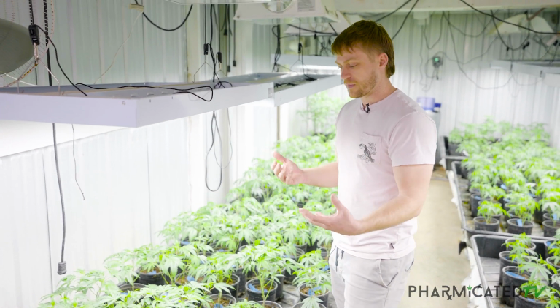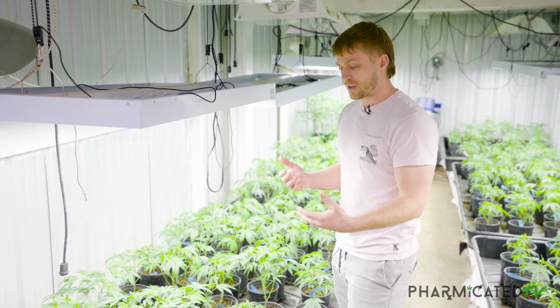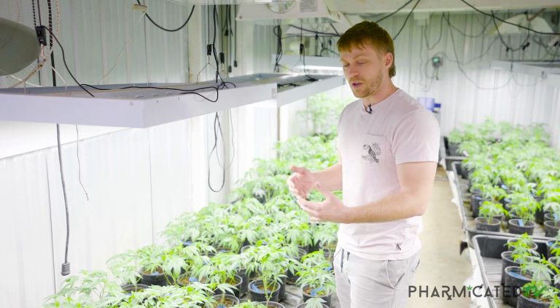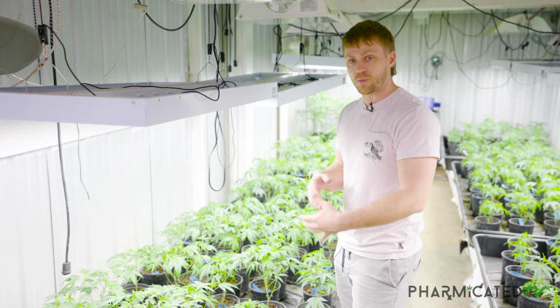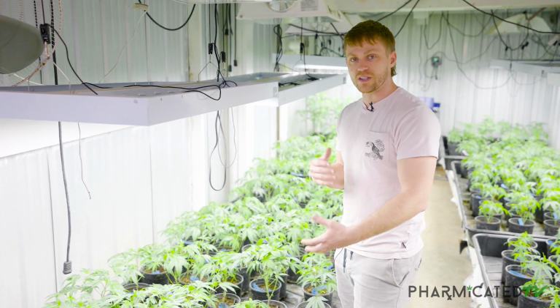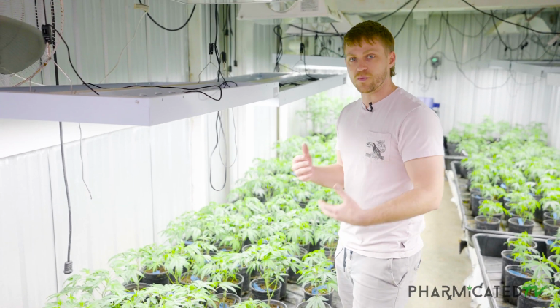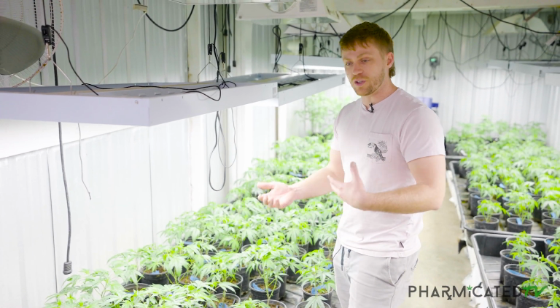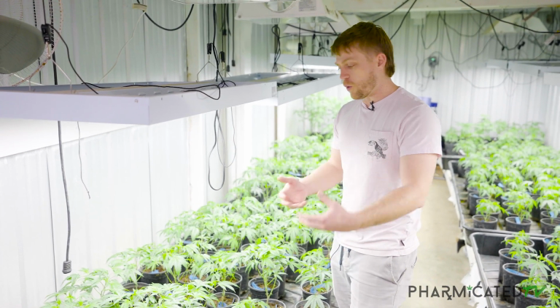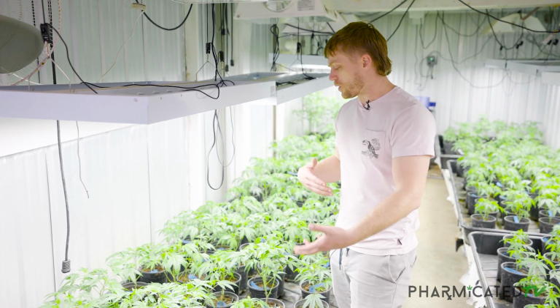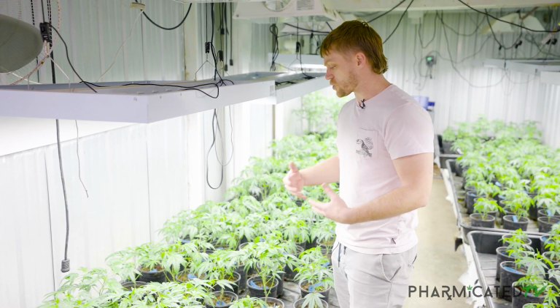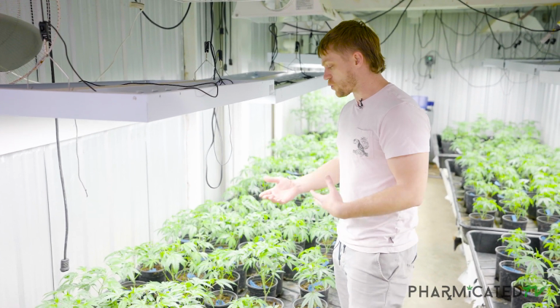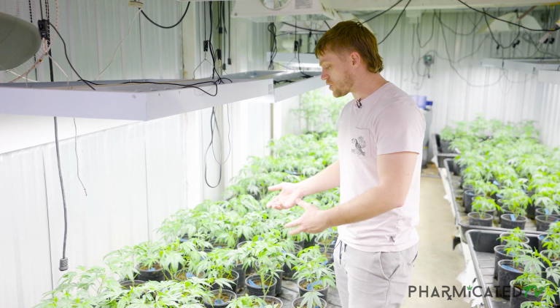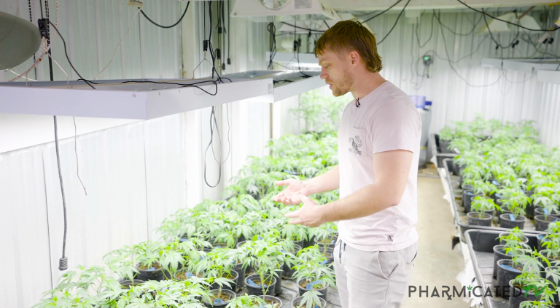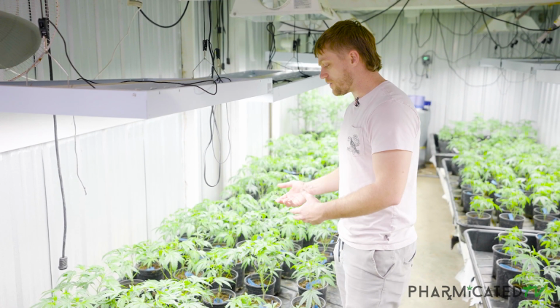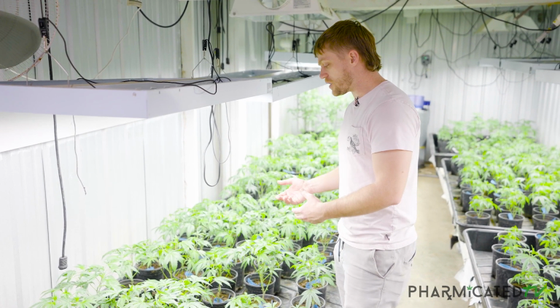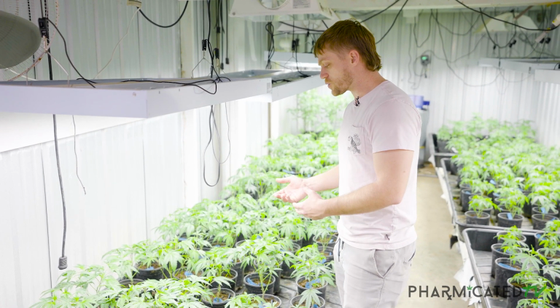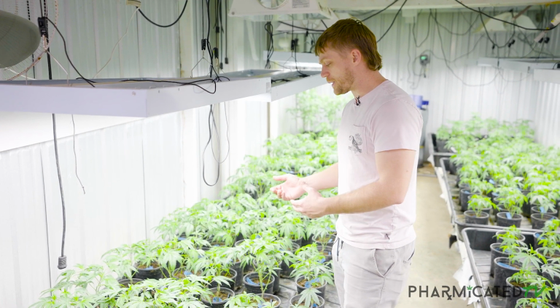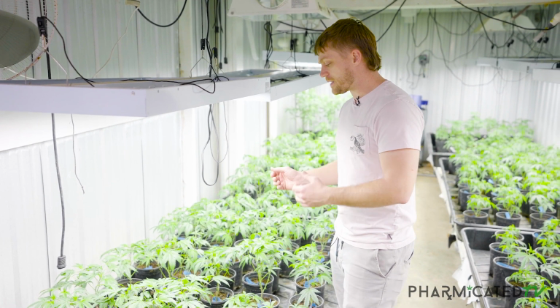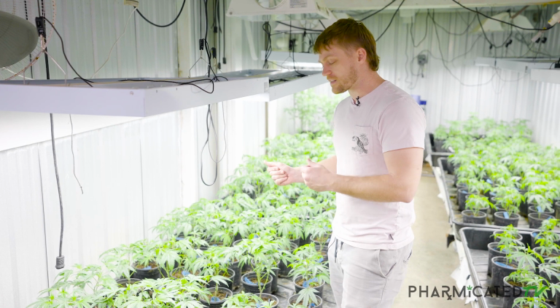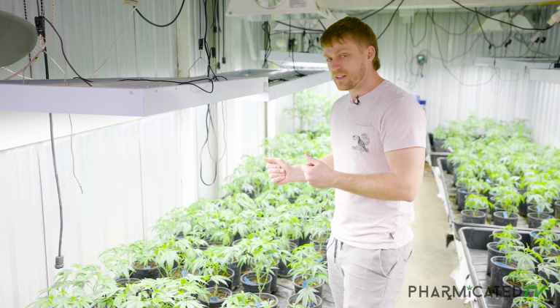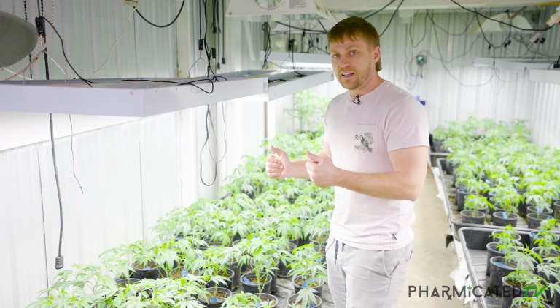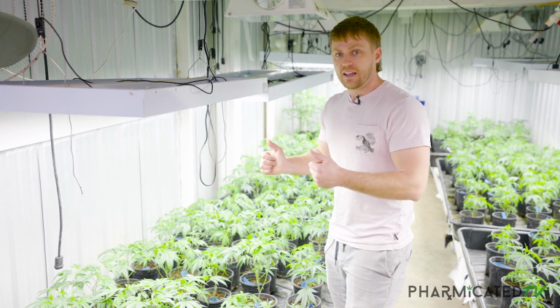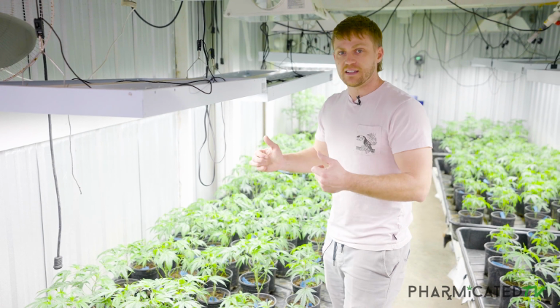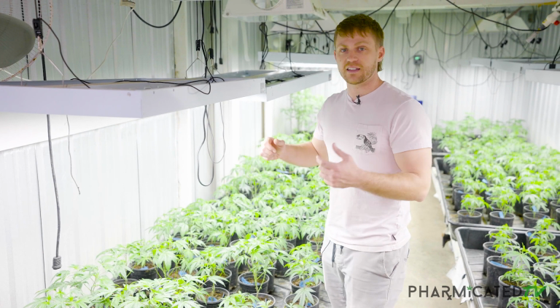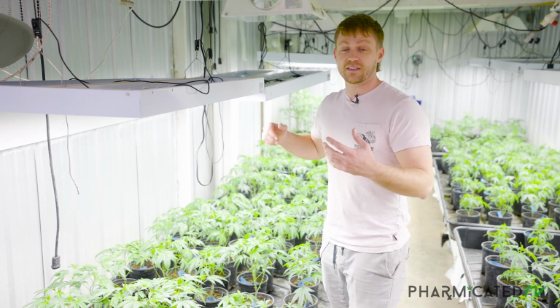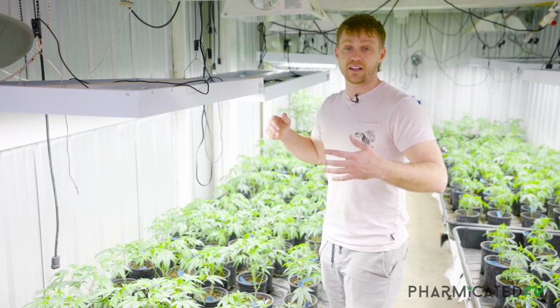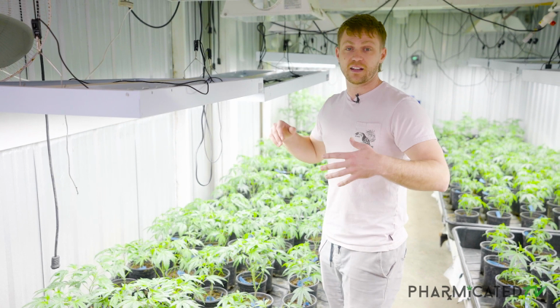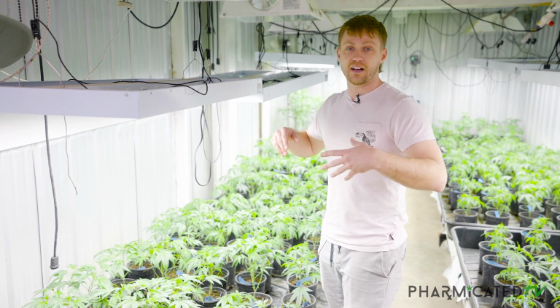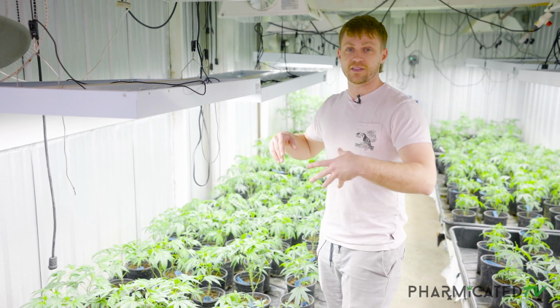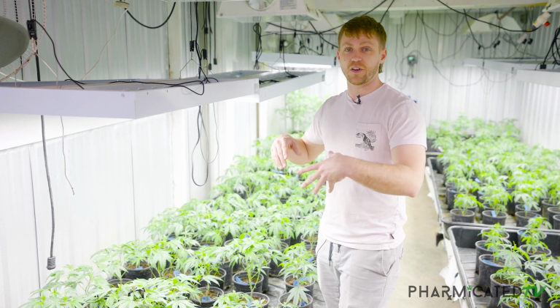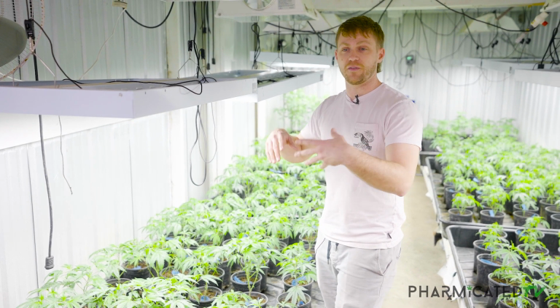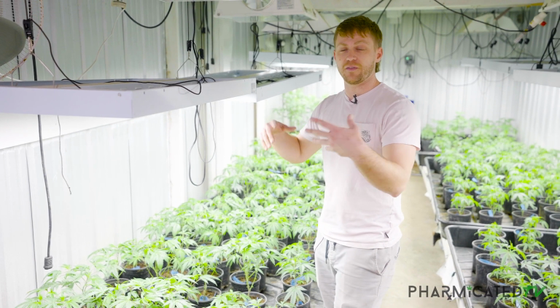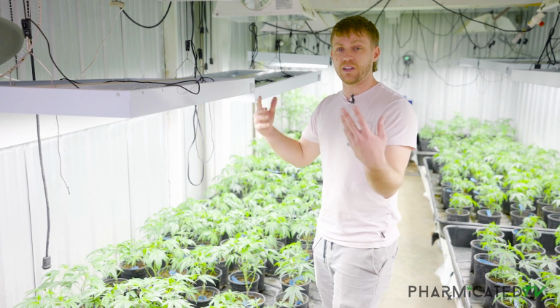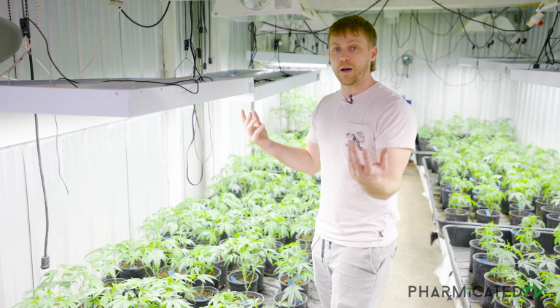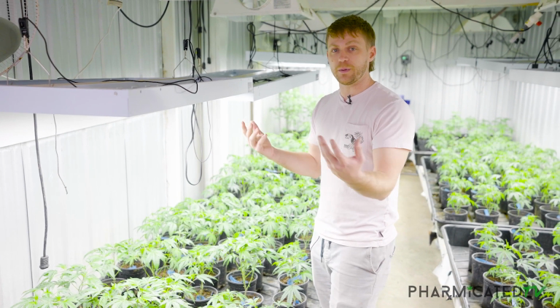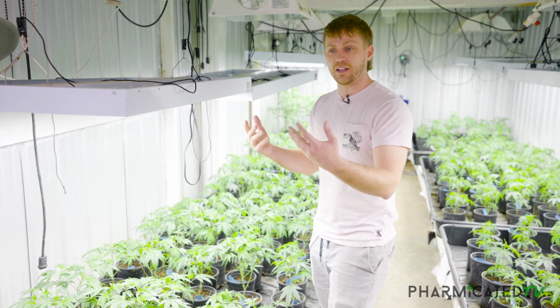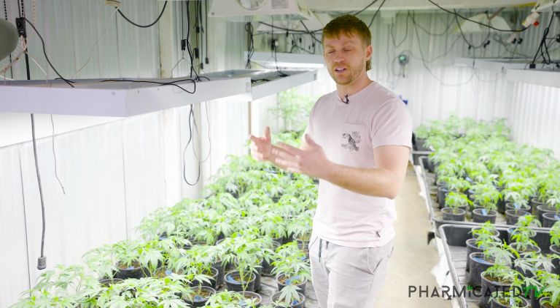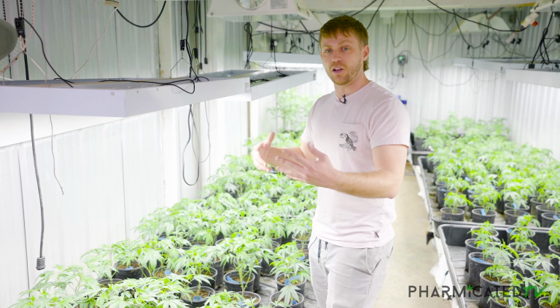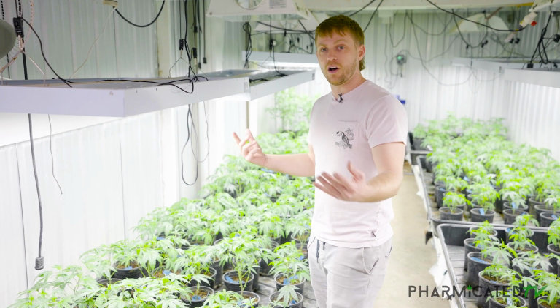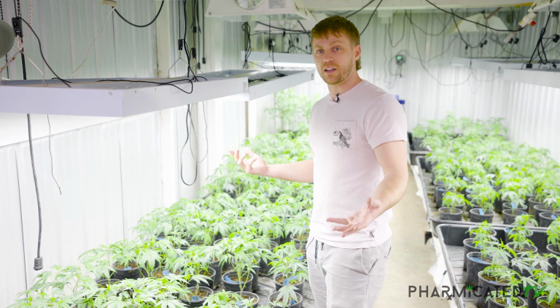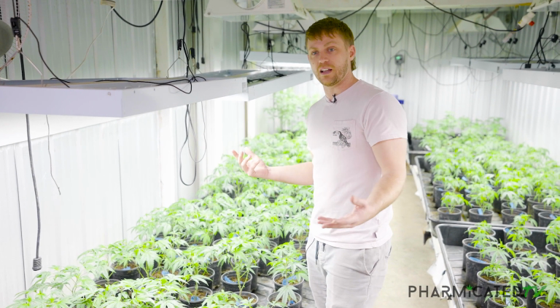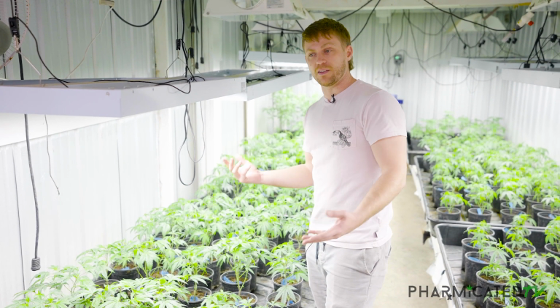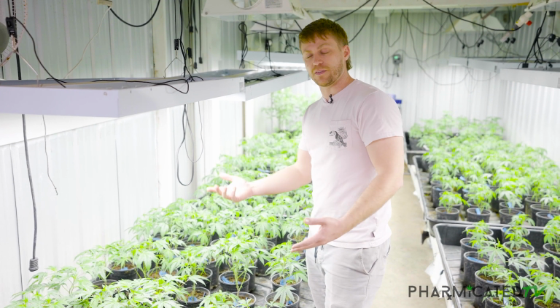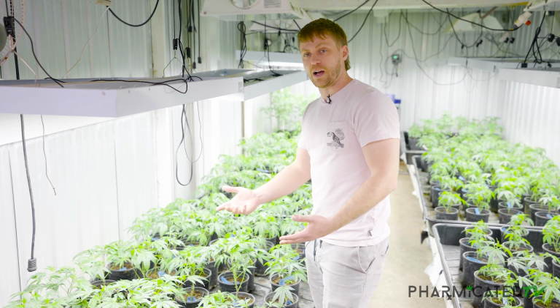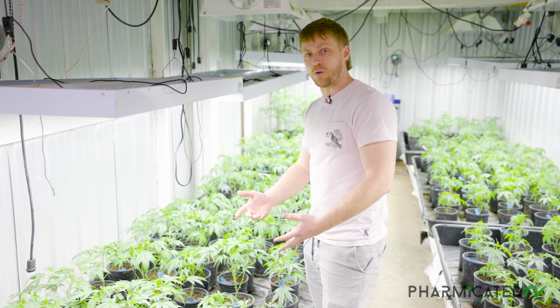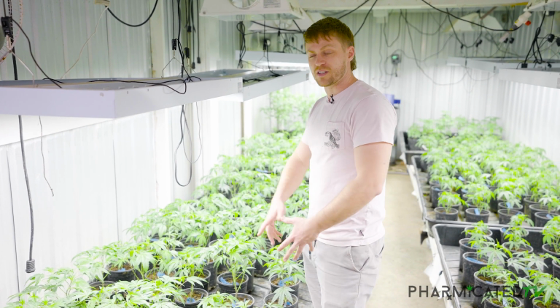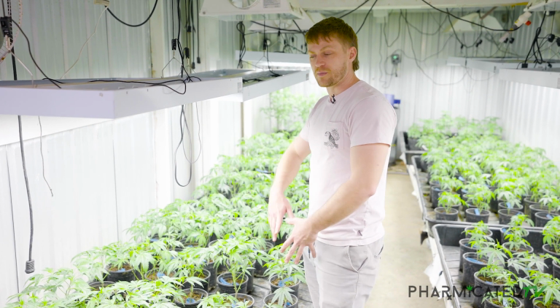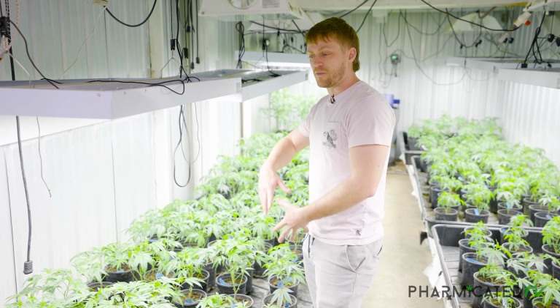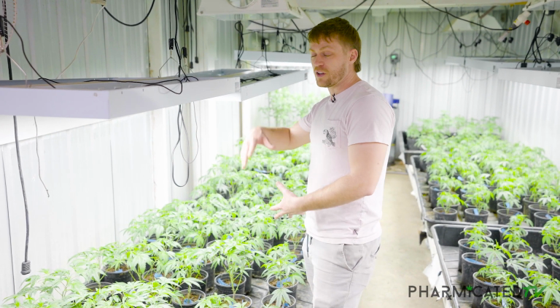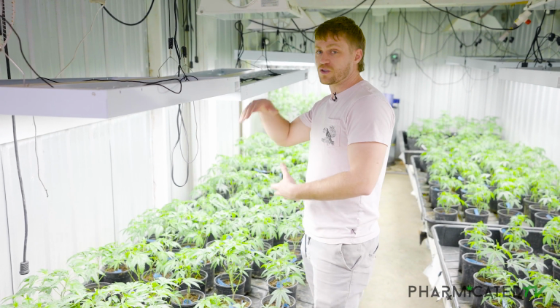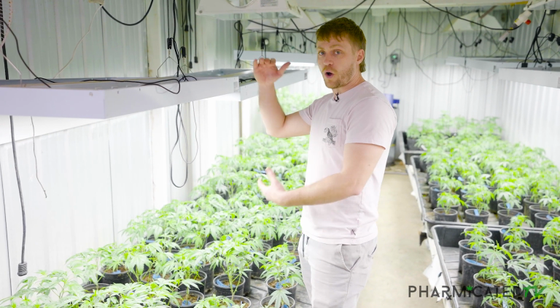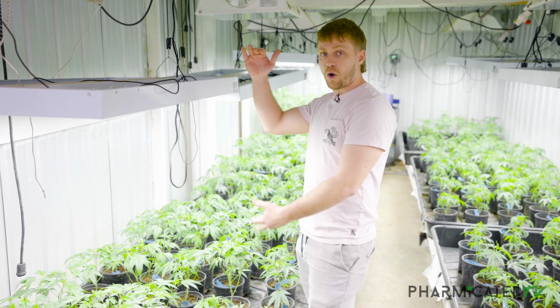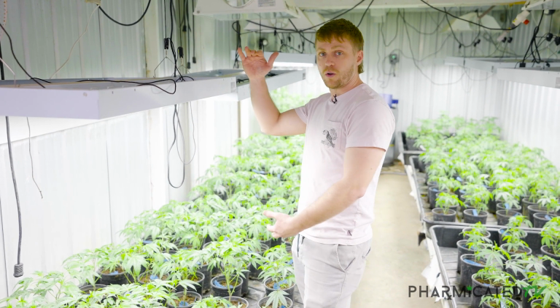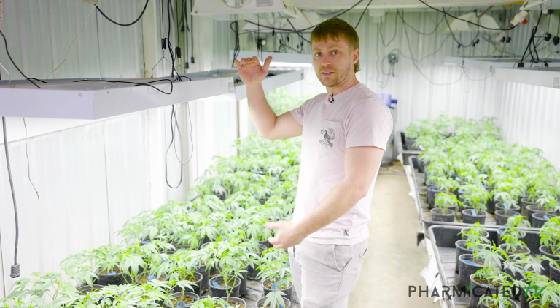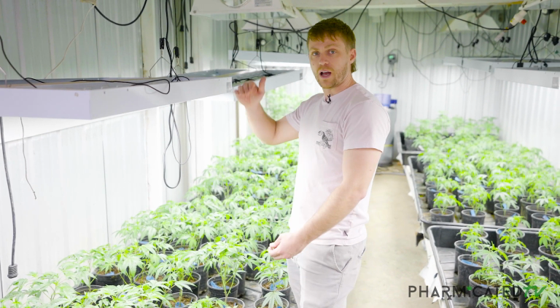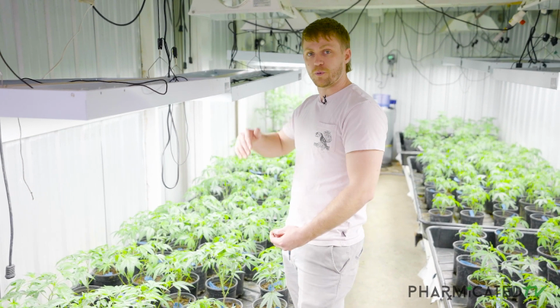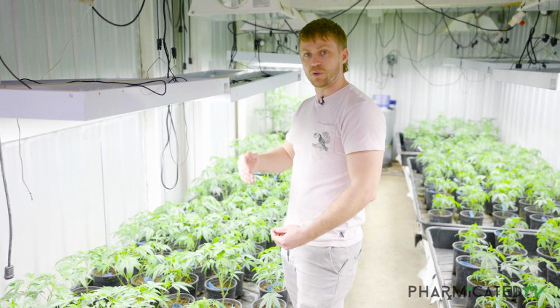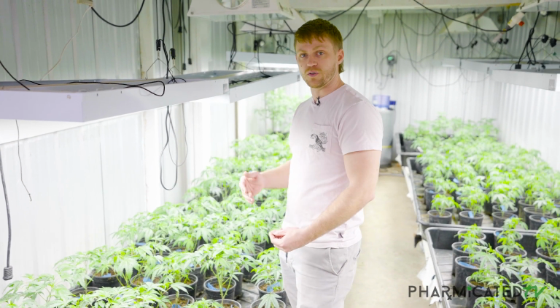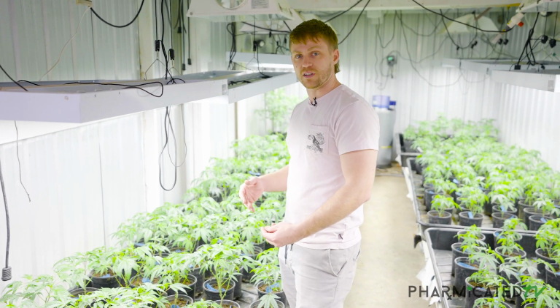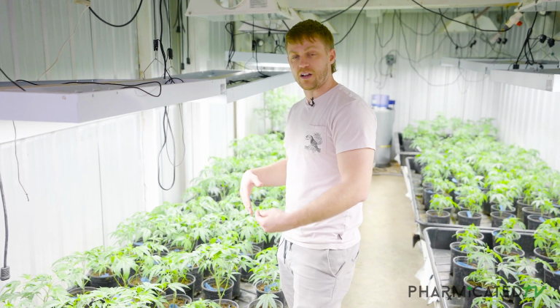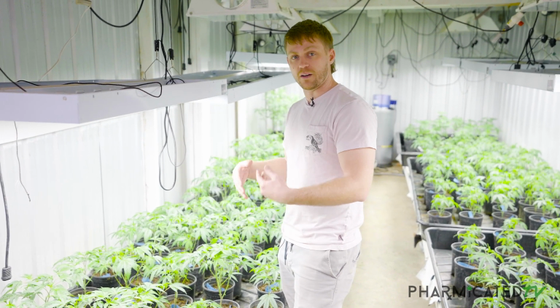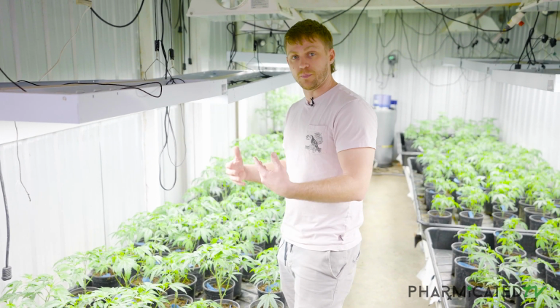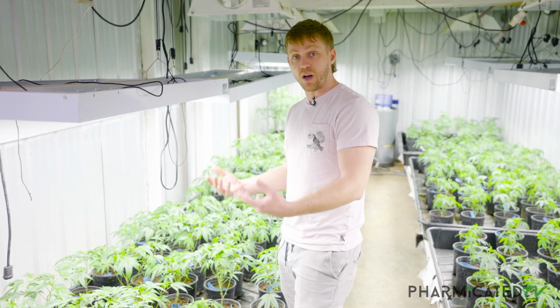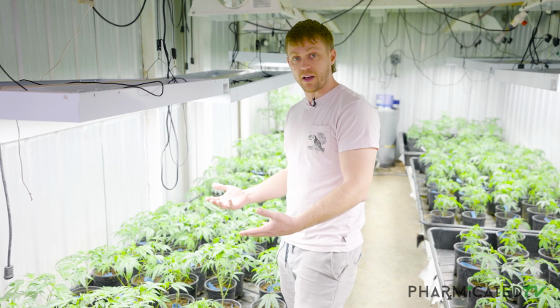The reason we don't want stretching in veg plants is that it's going to cause a very floppy, elongated flower. It's going to be very tall and not produce a lot of bud.